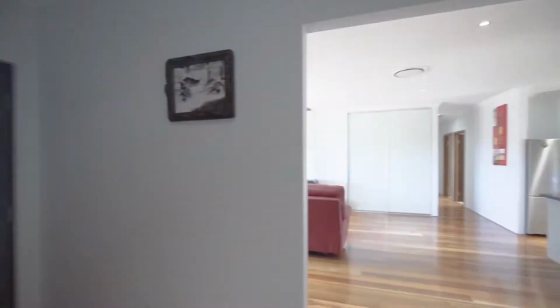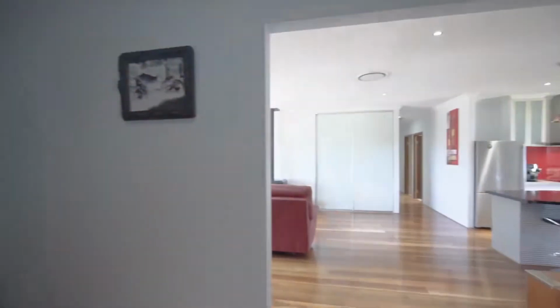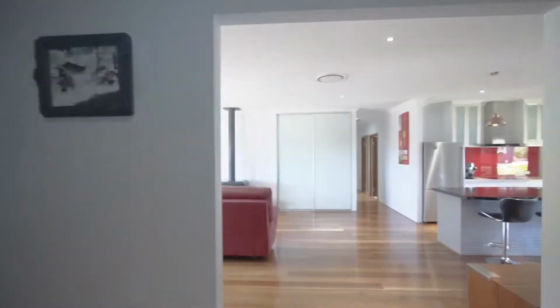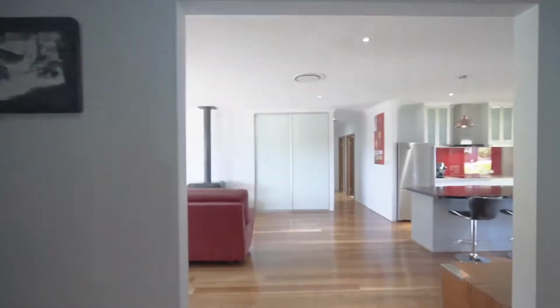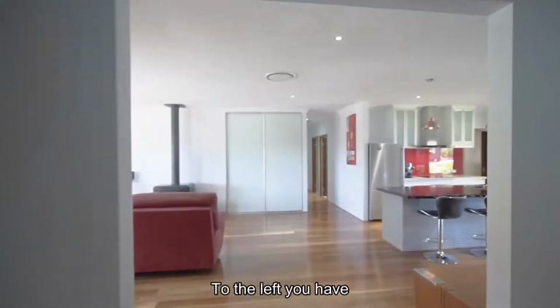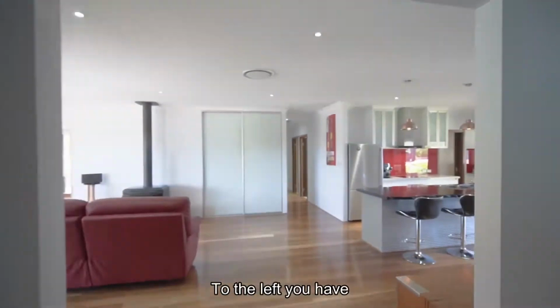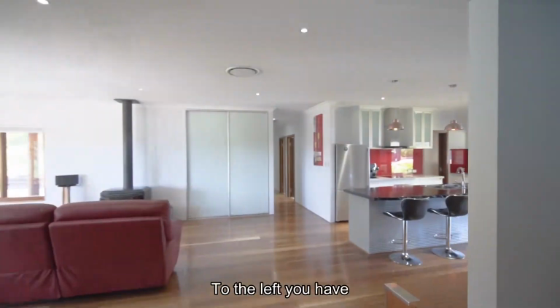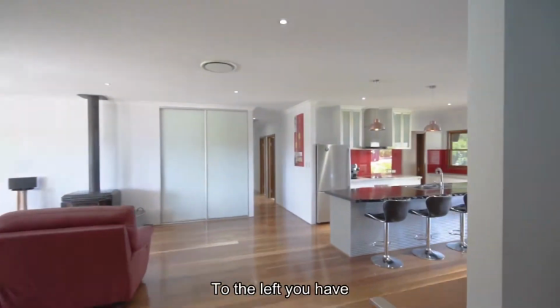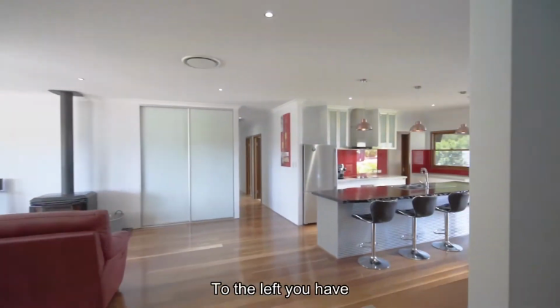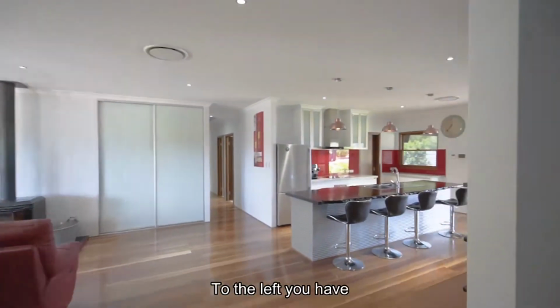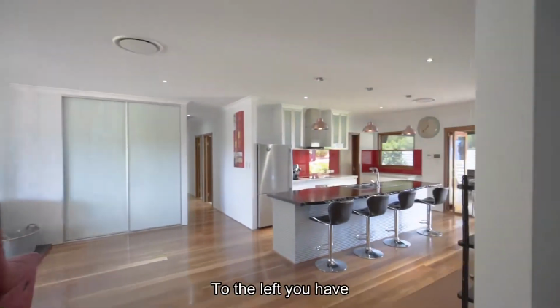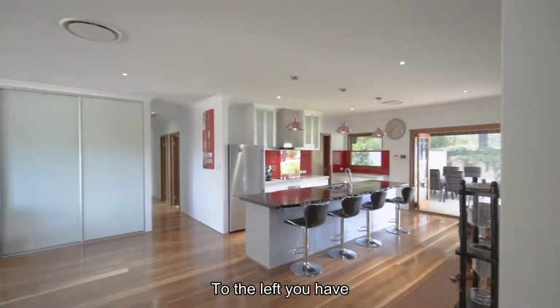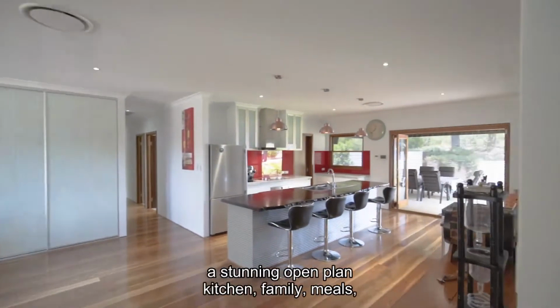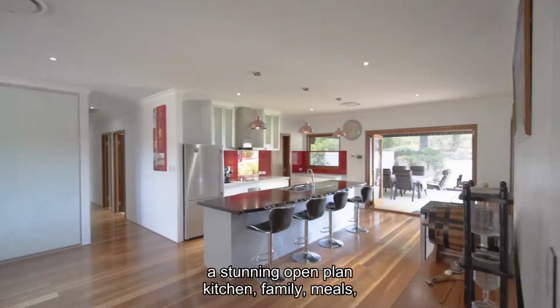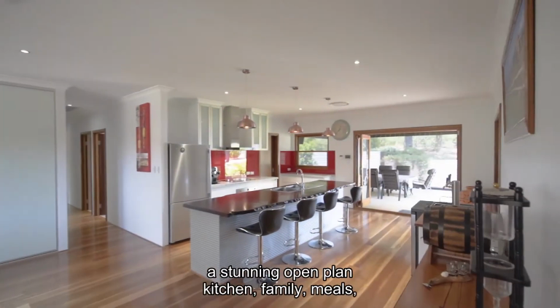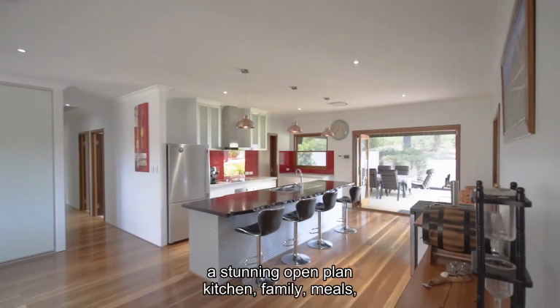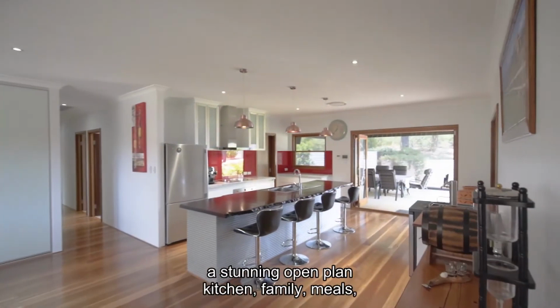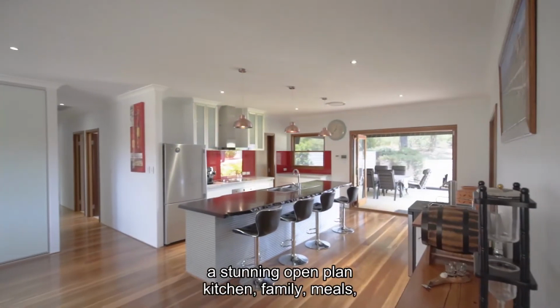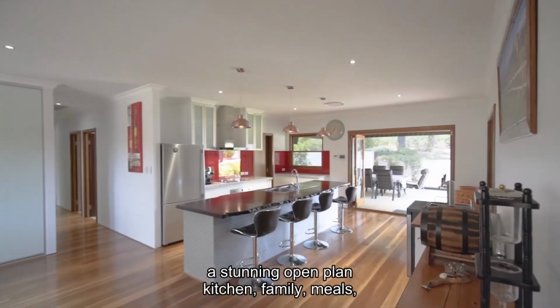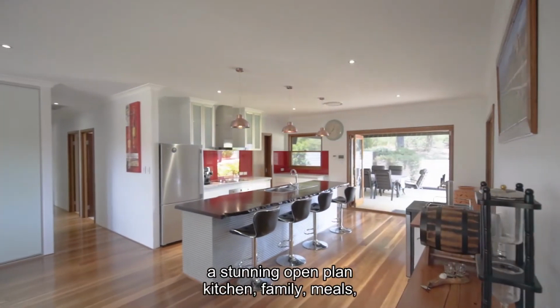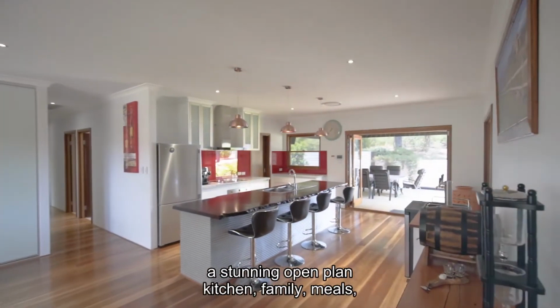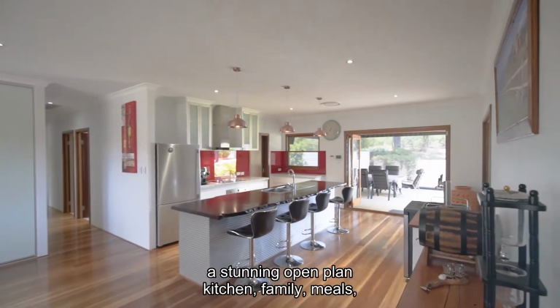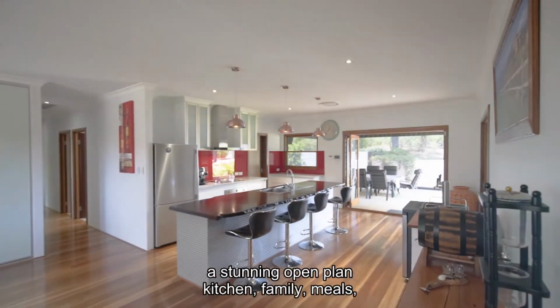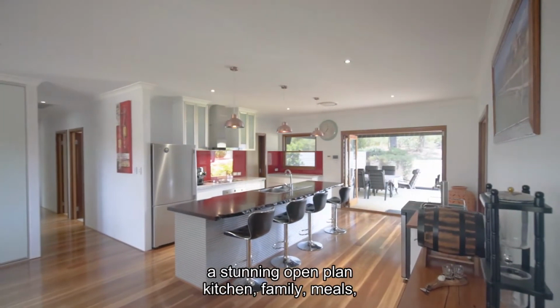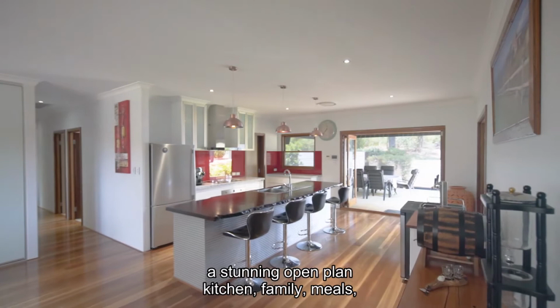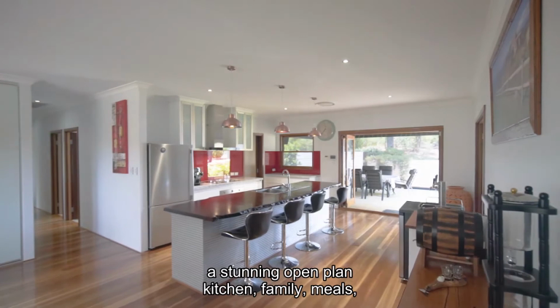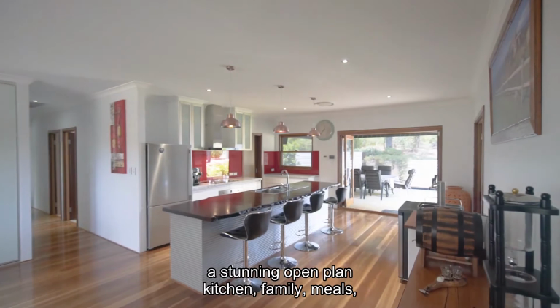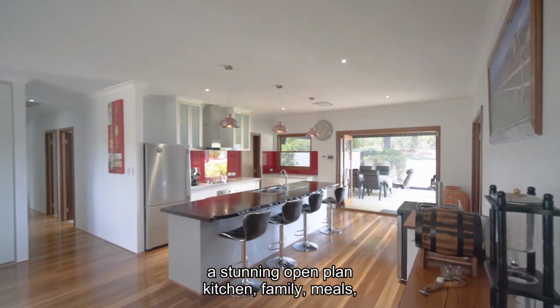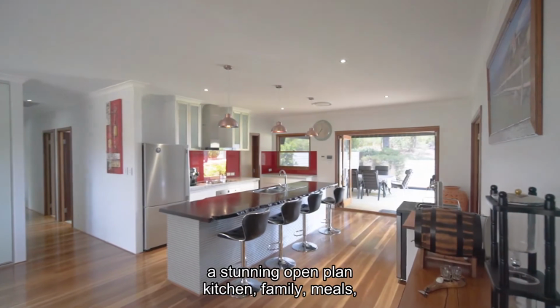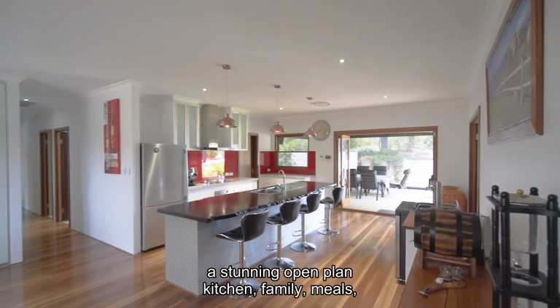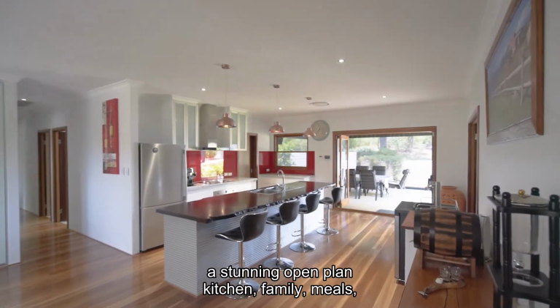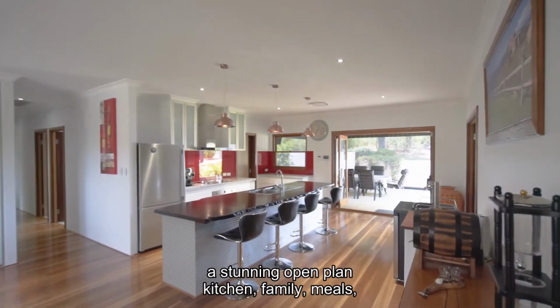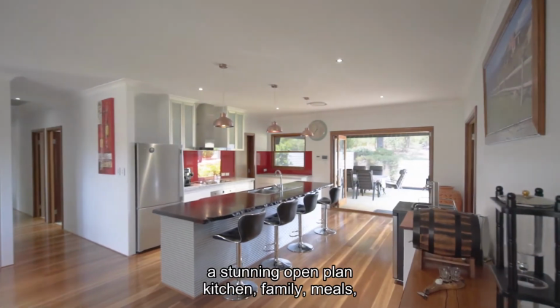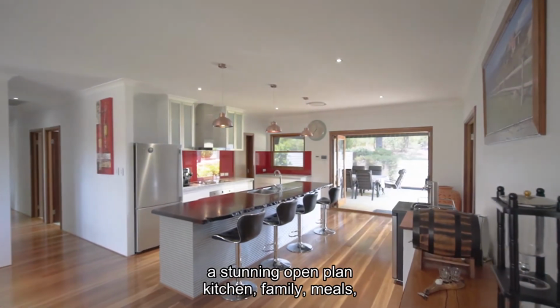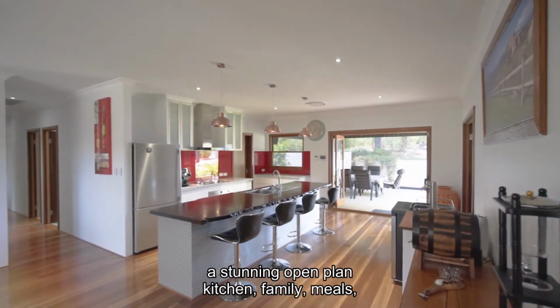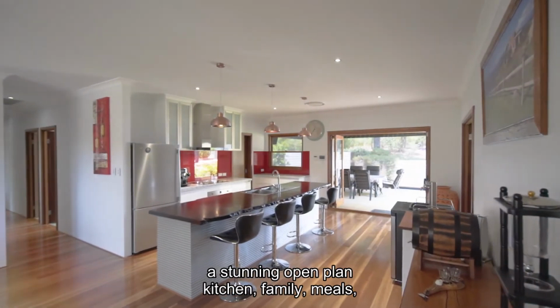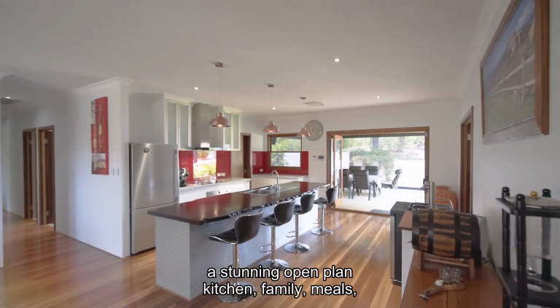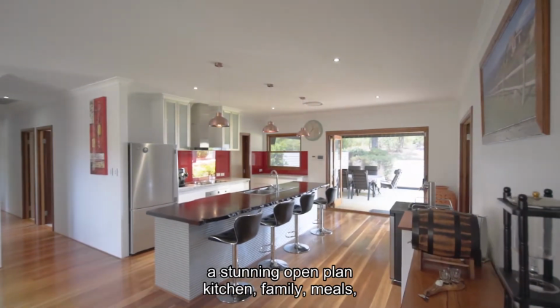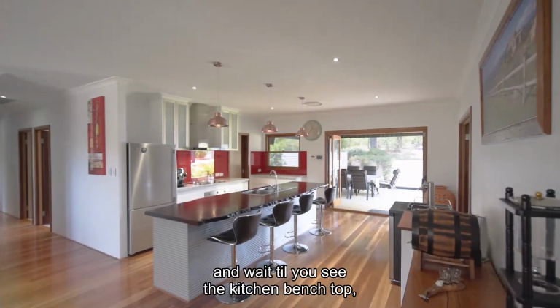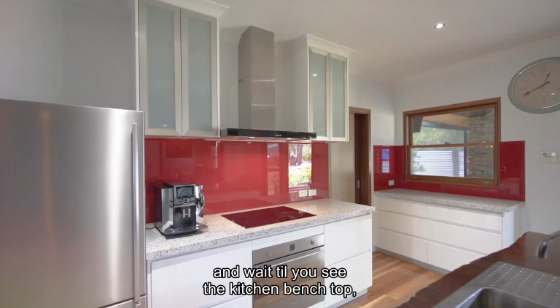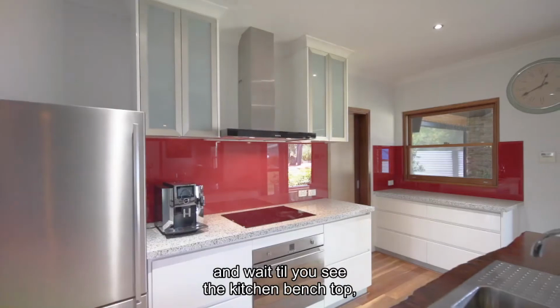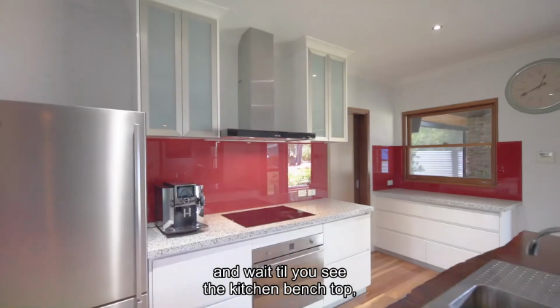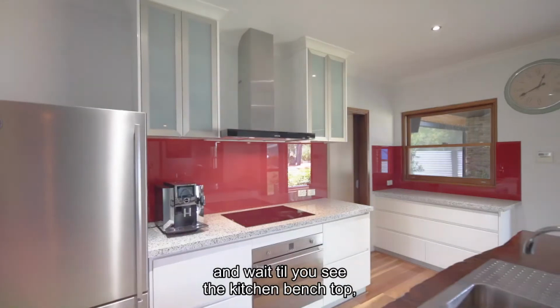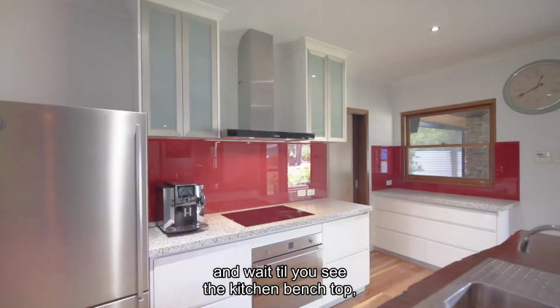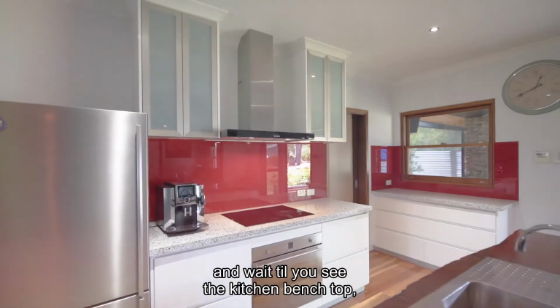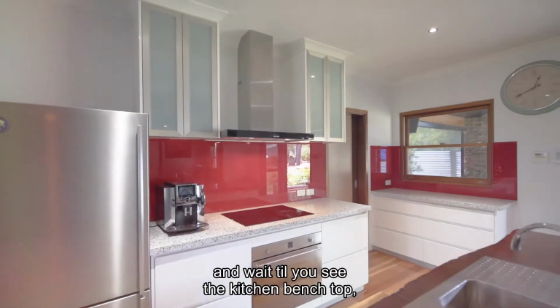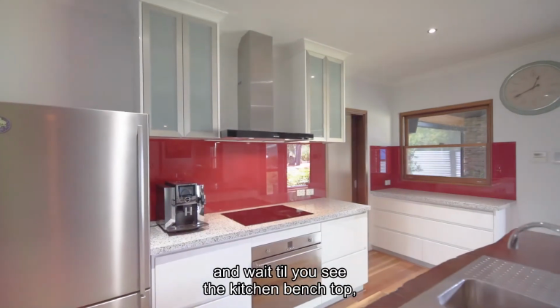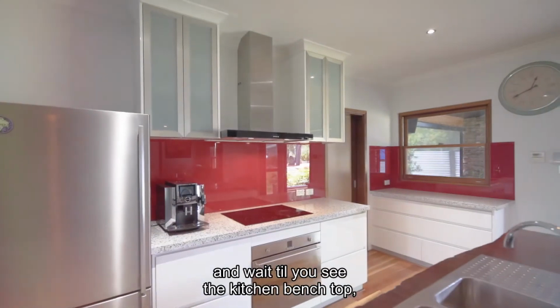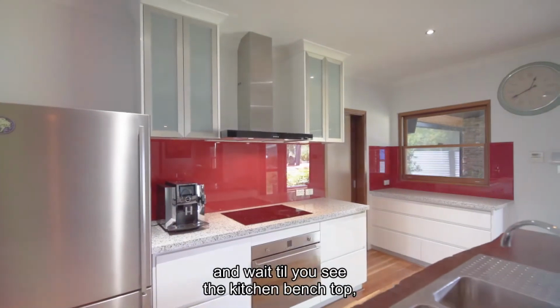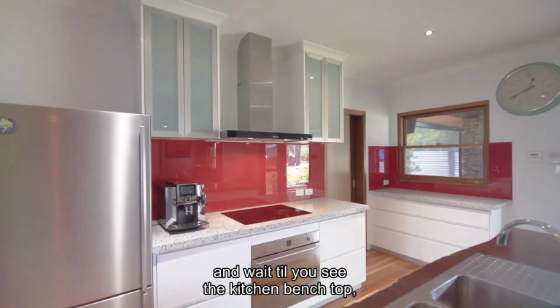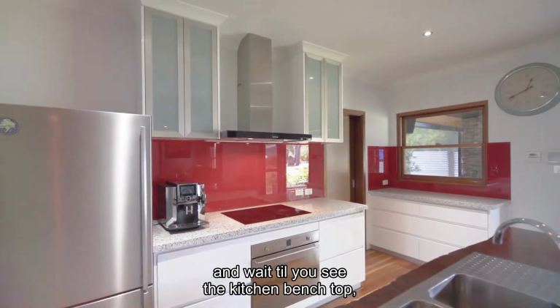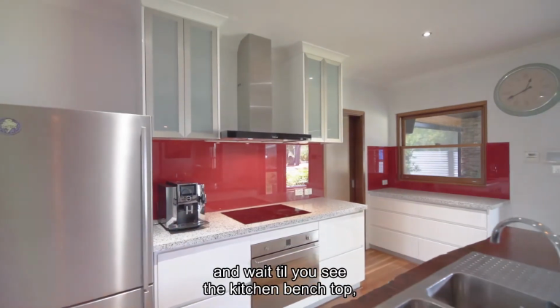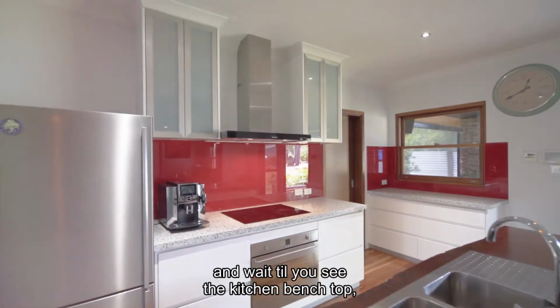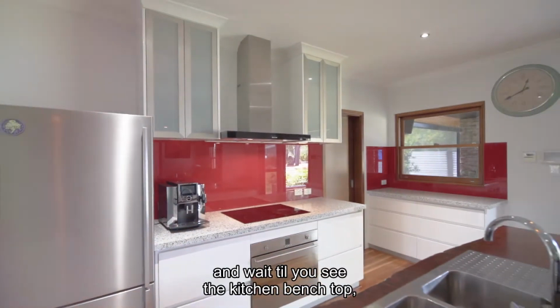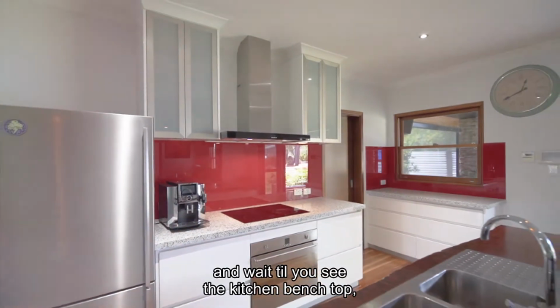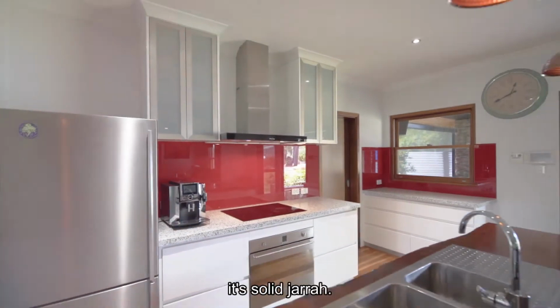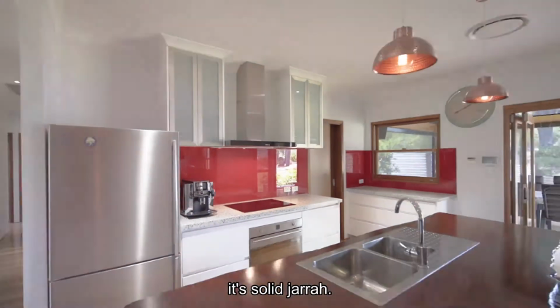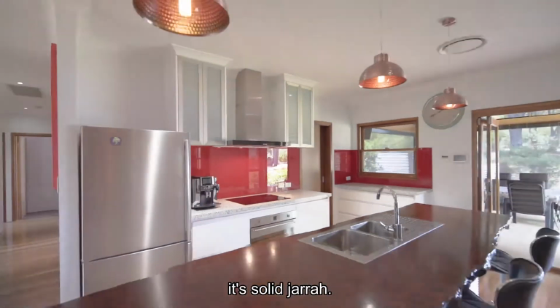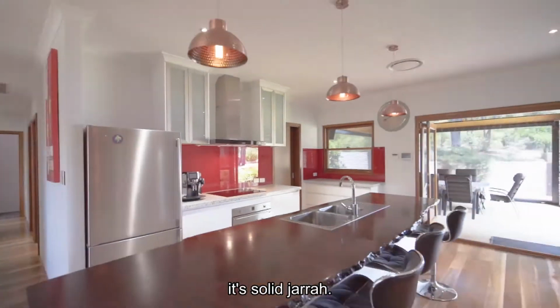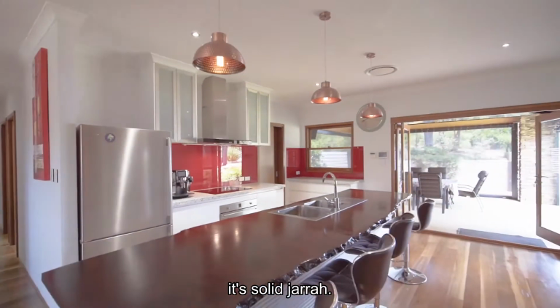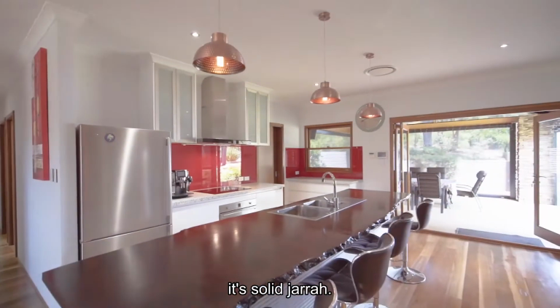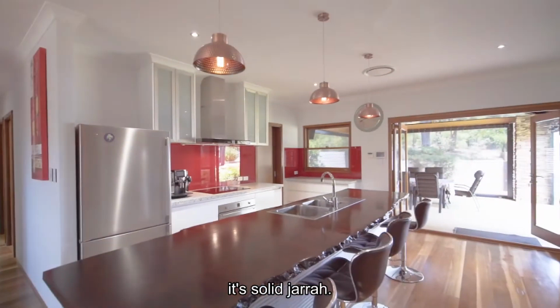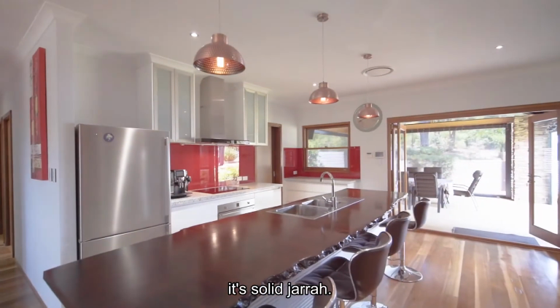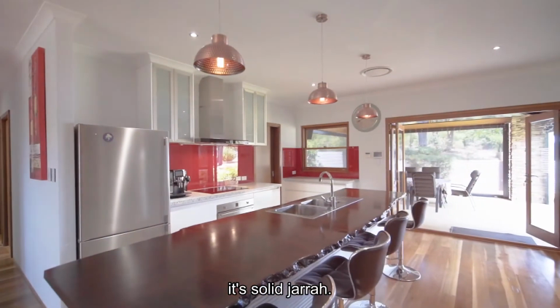To the left, you have a stunning open plan kitchen, family meals area — and wait till you see the kitchen benchtop. It's Solajarra.